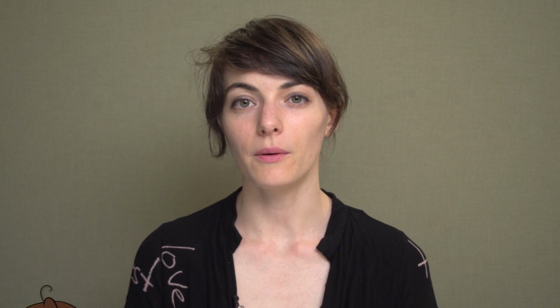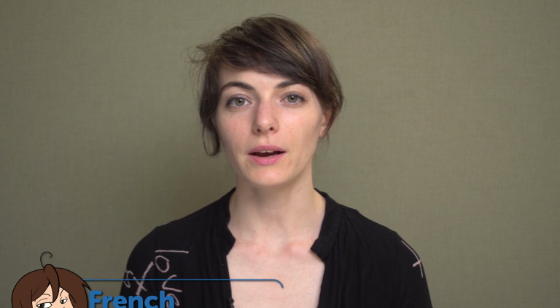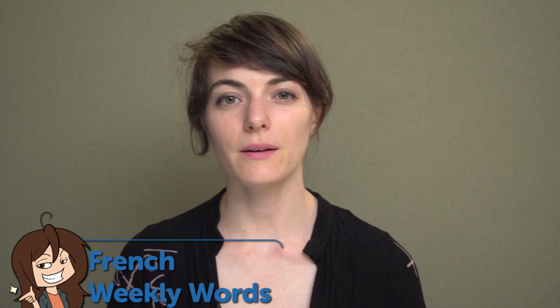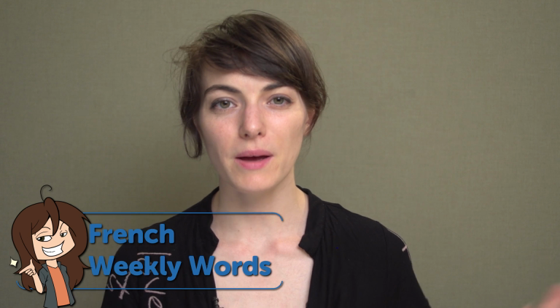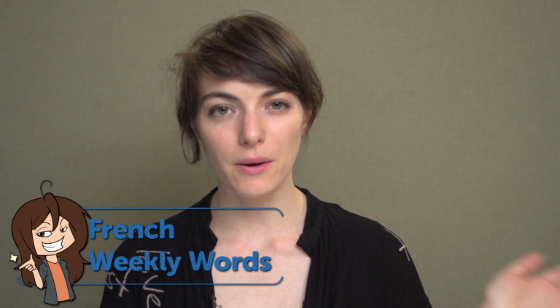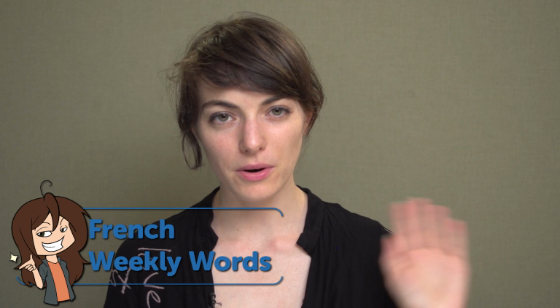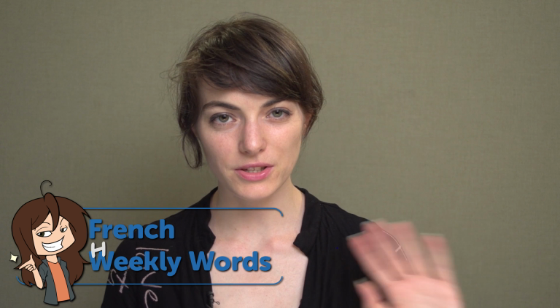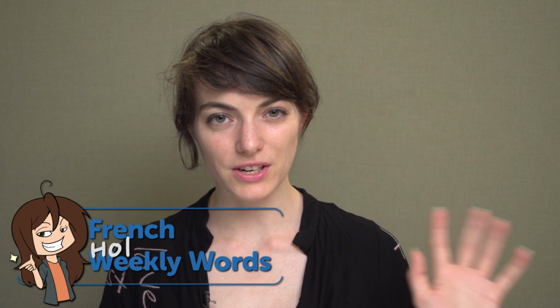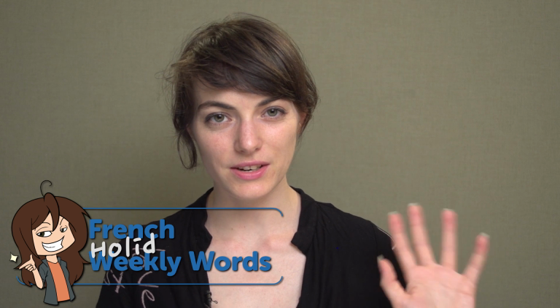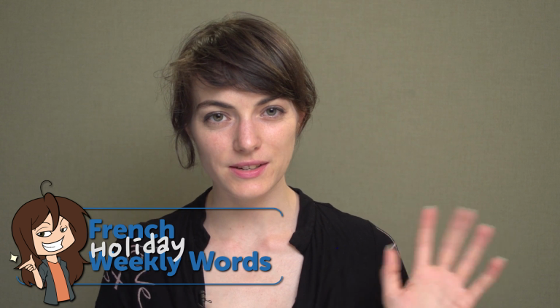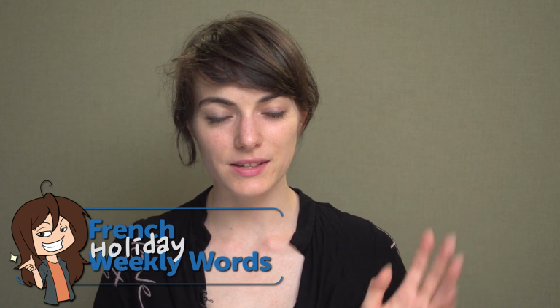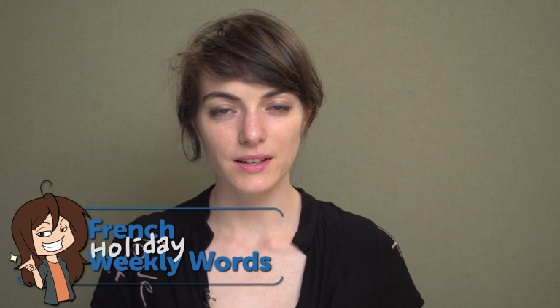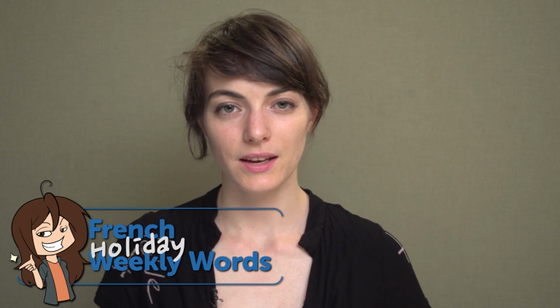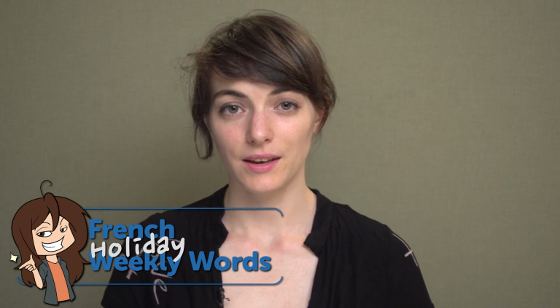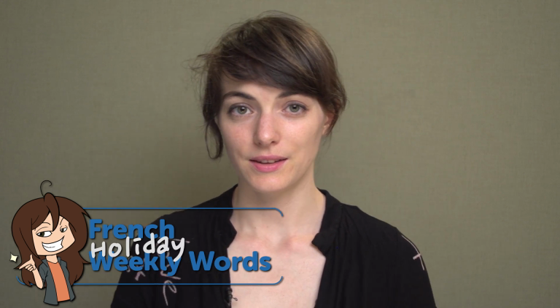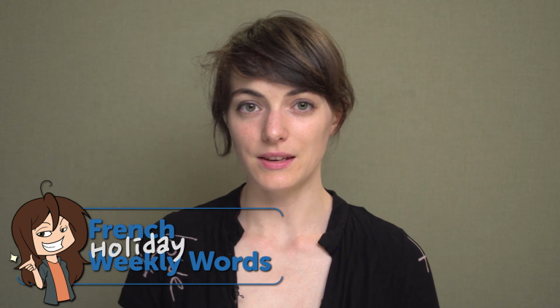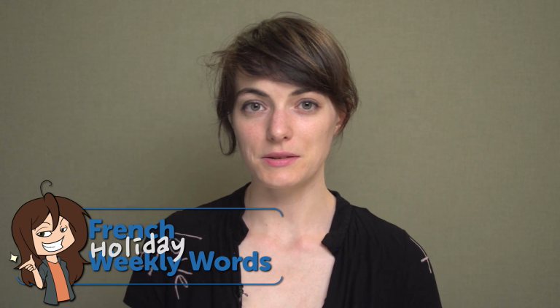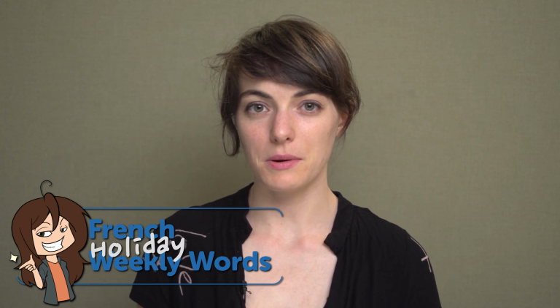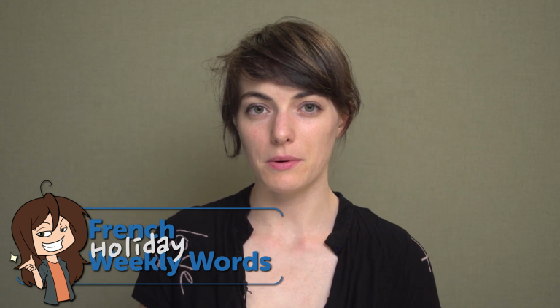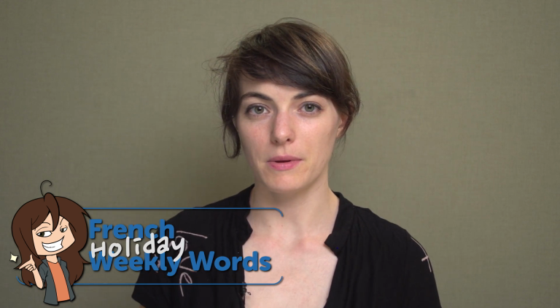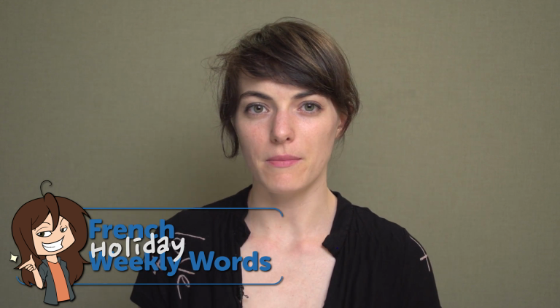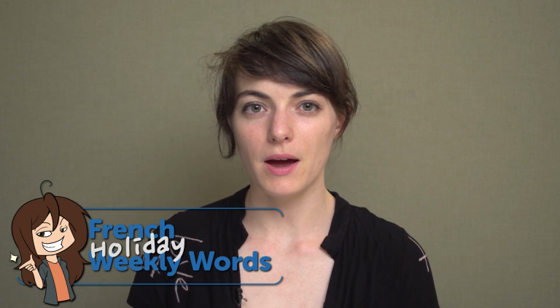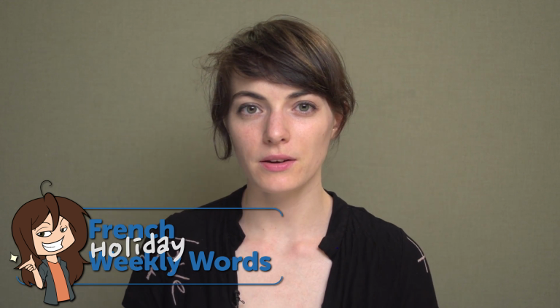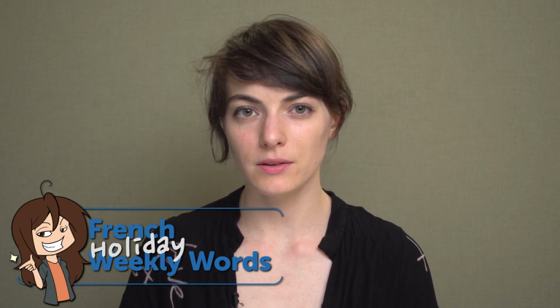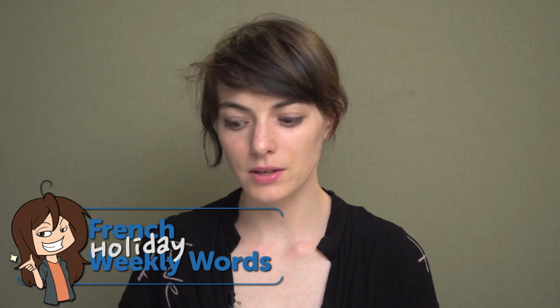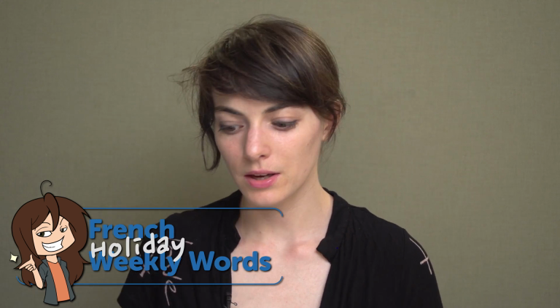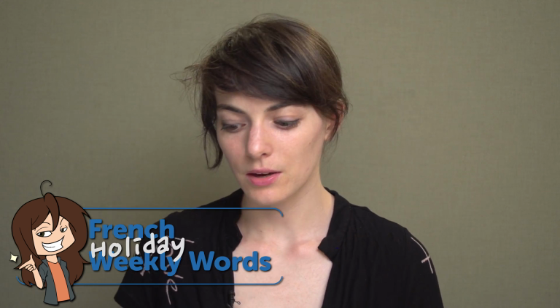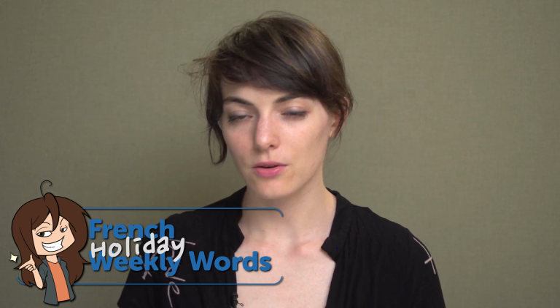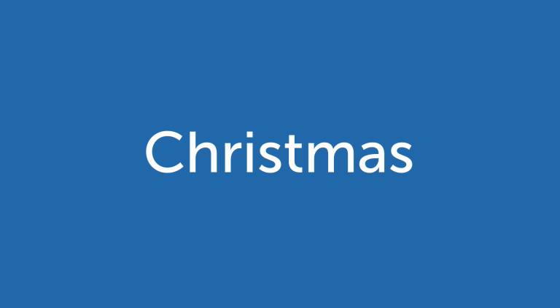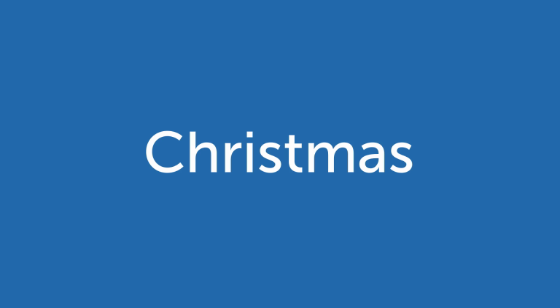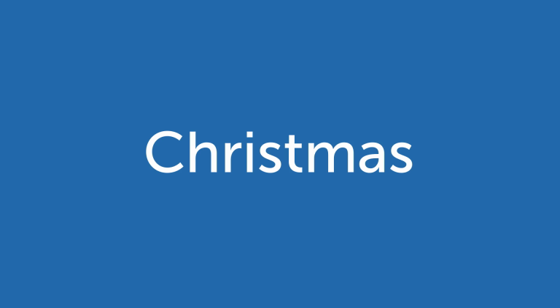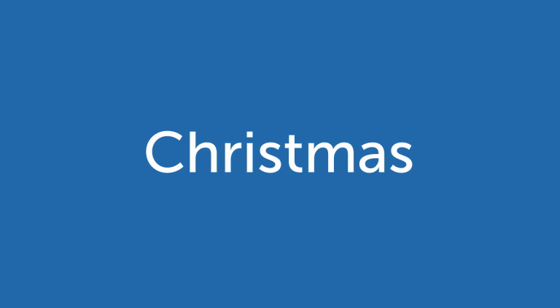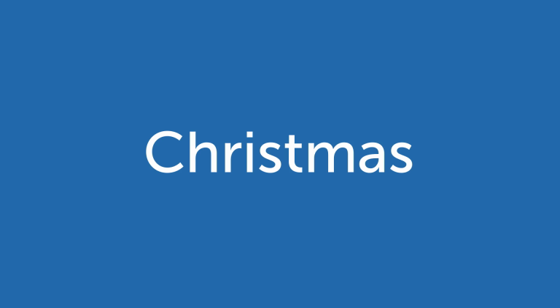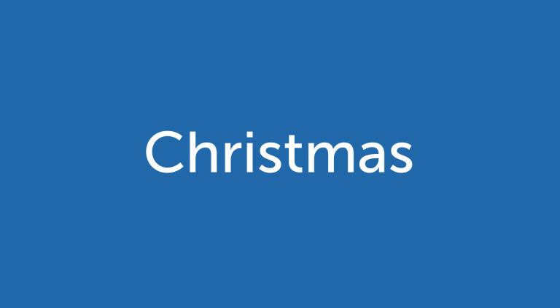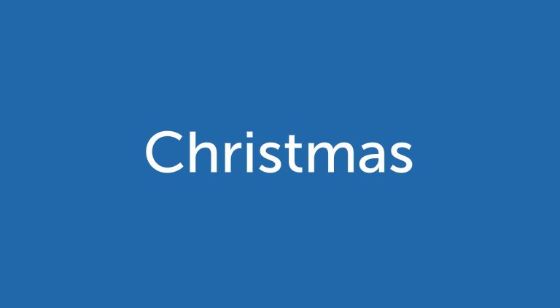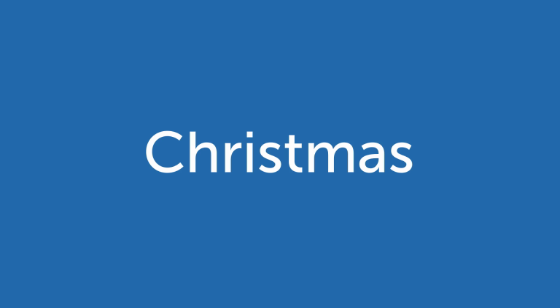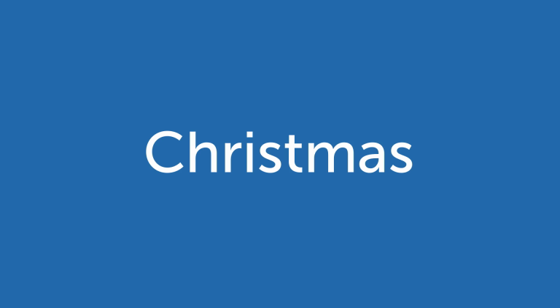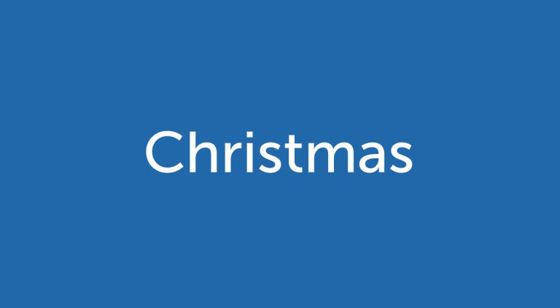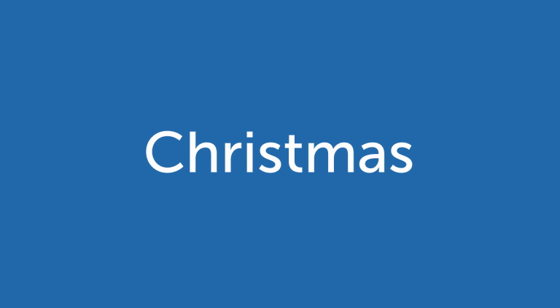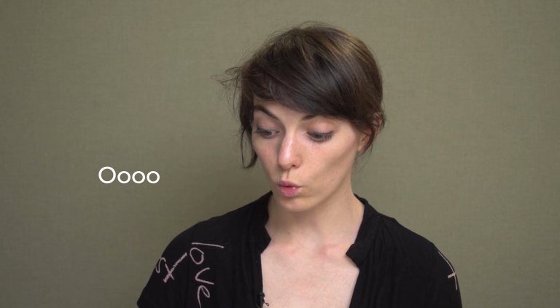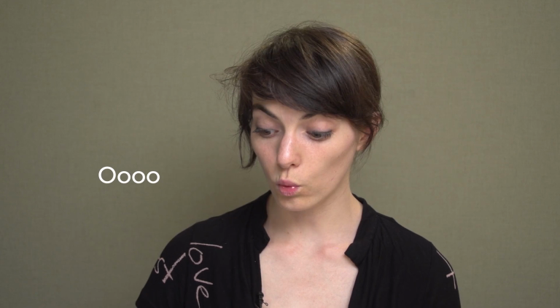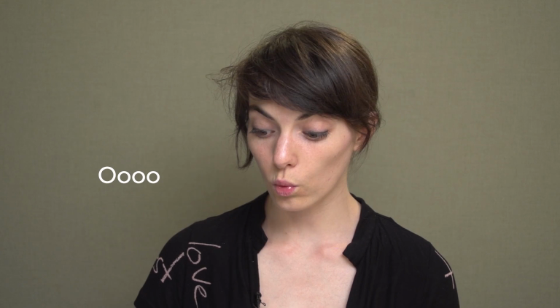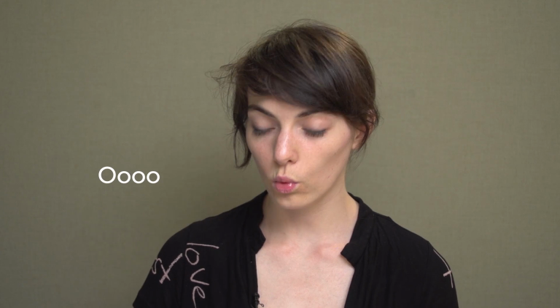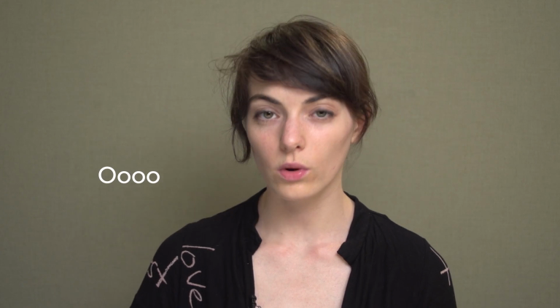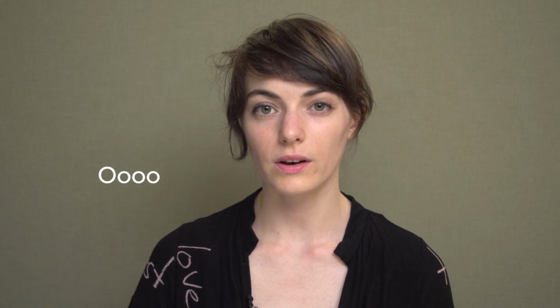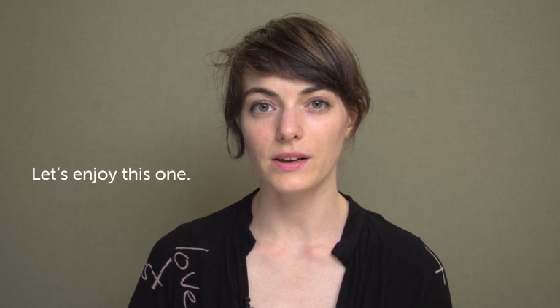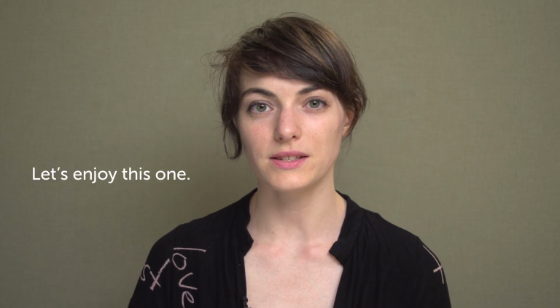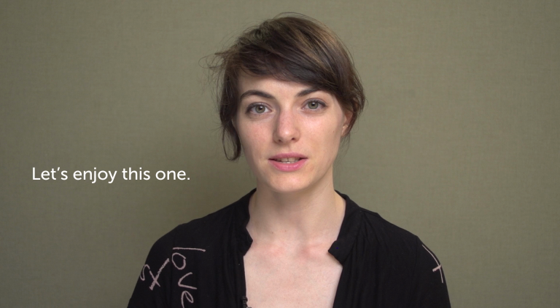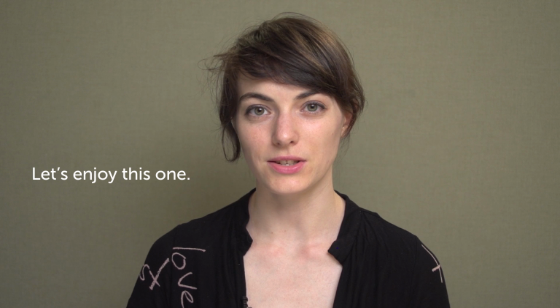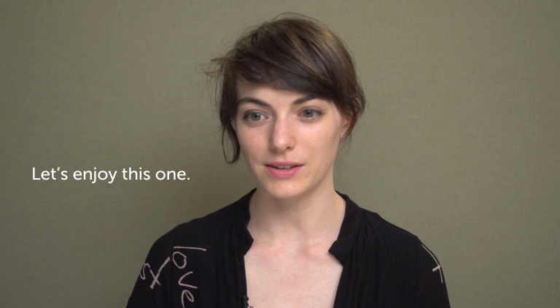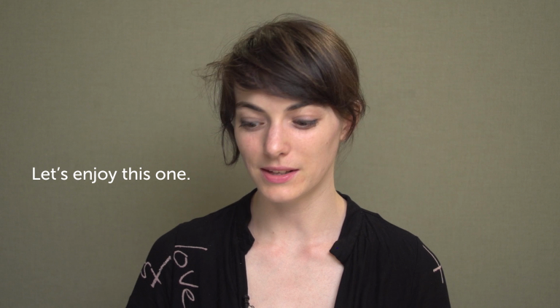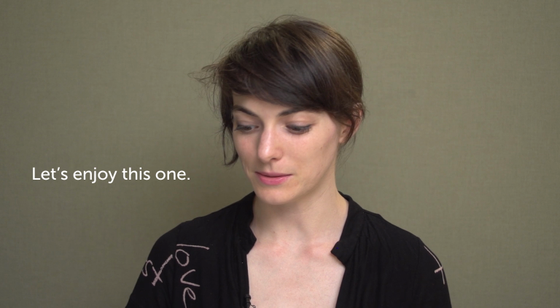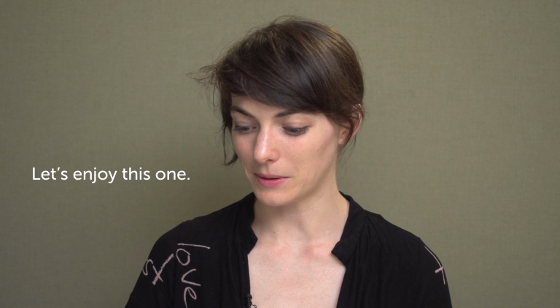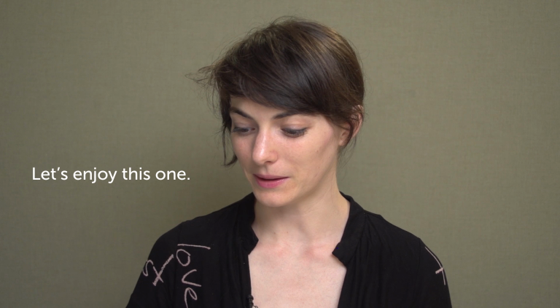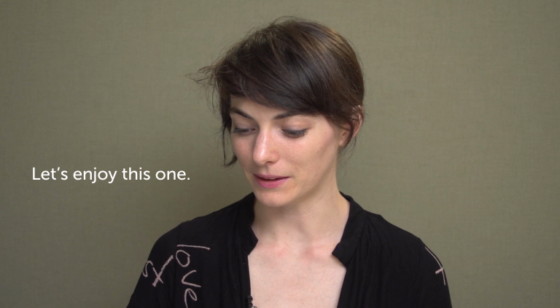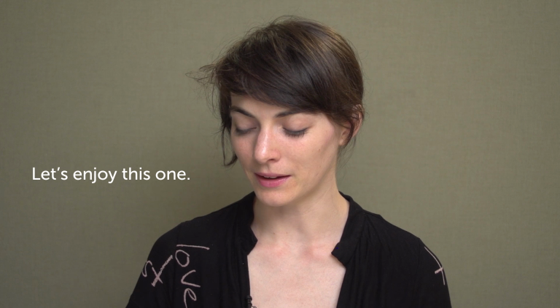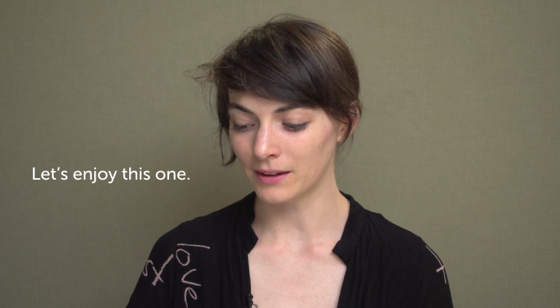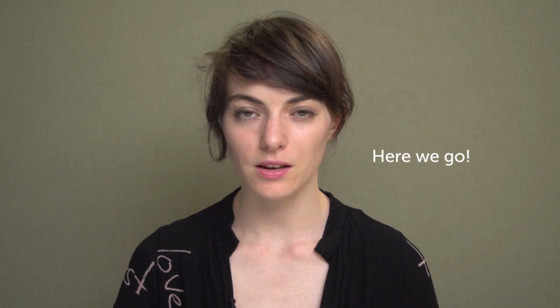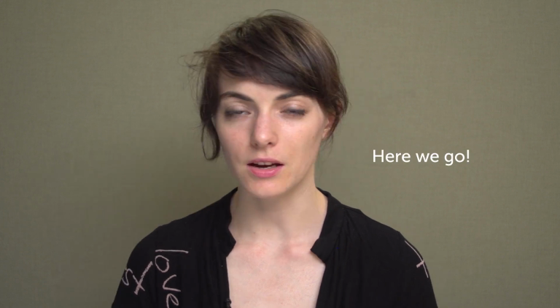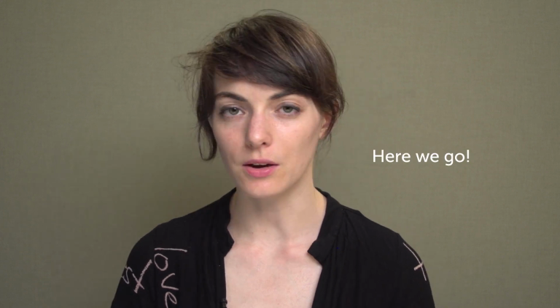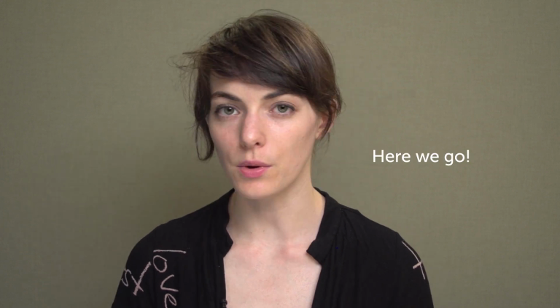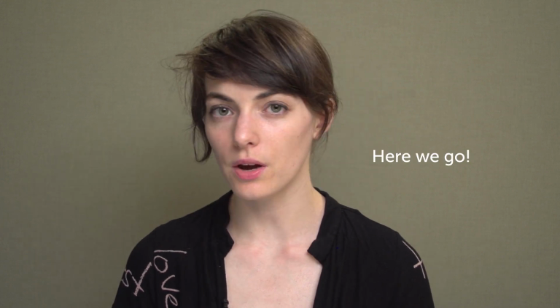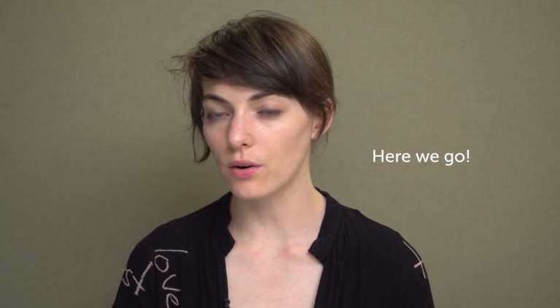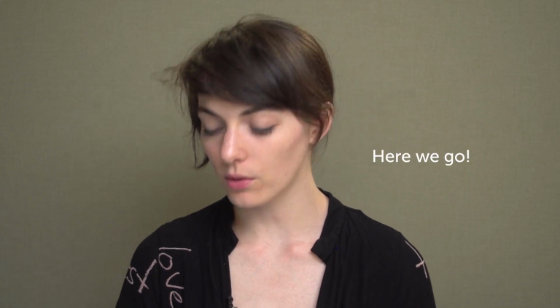Welcome back, Watchers! This week will be about Christmas. Let's enjoy this one. Here we go.